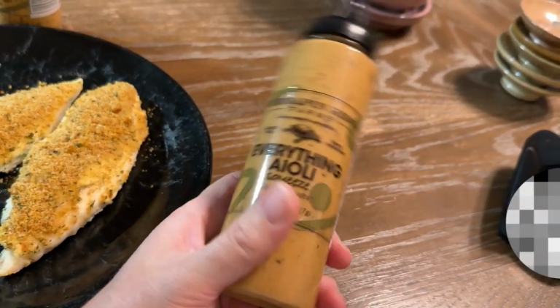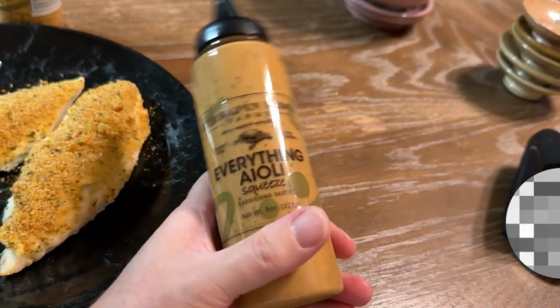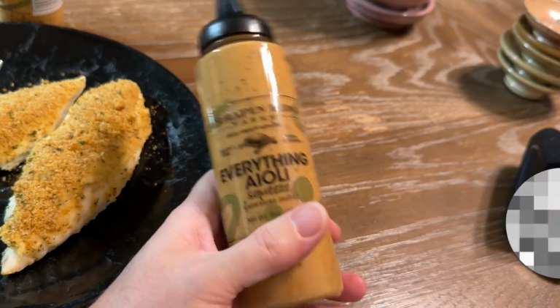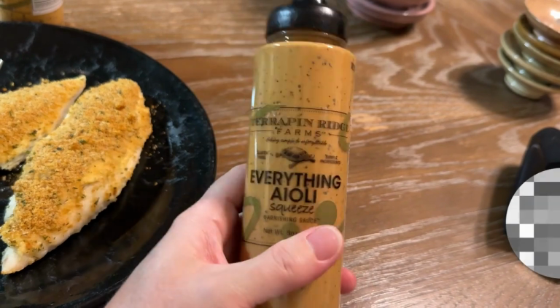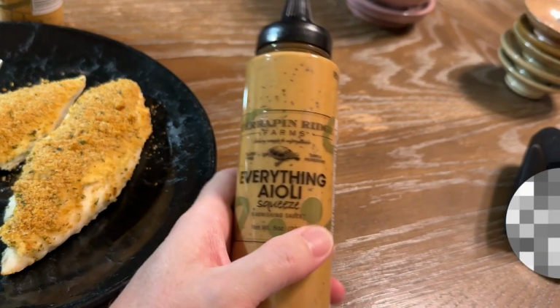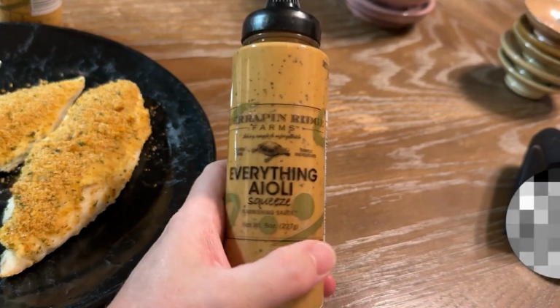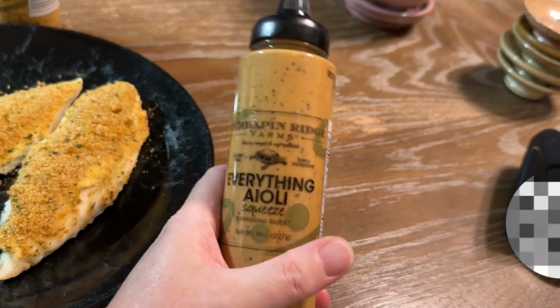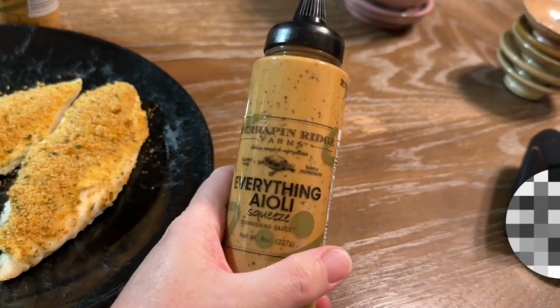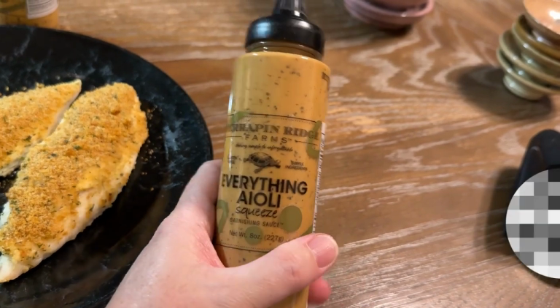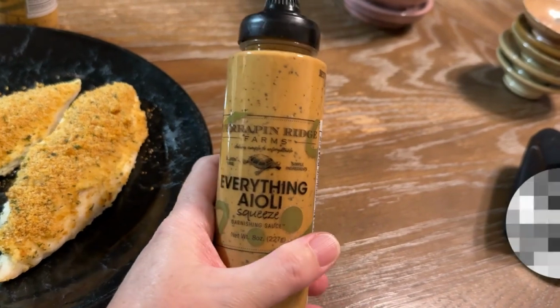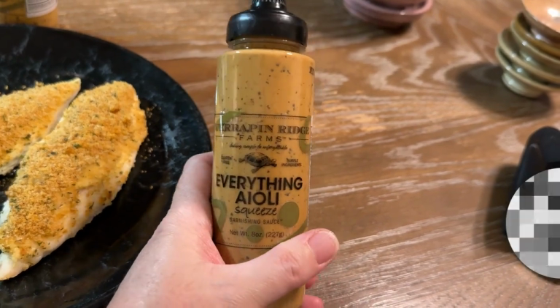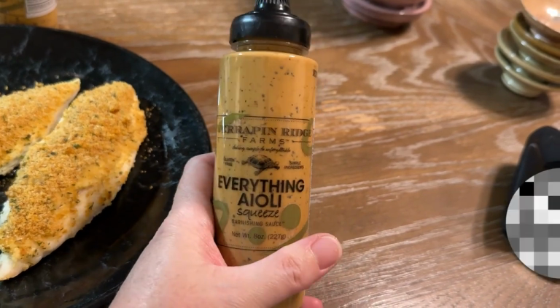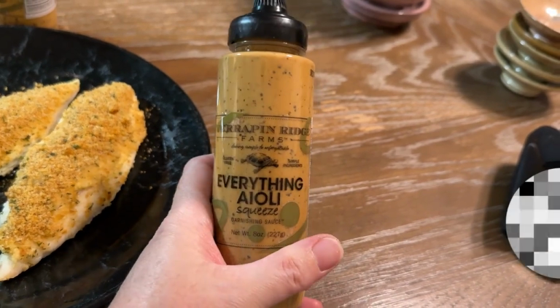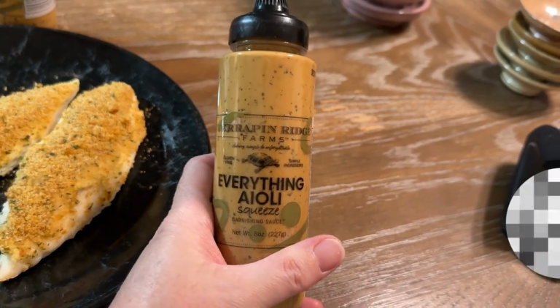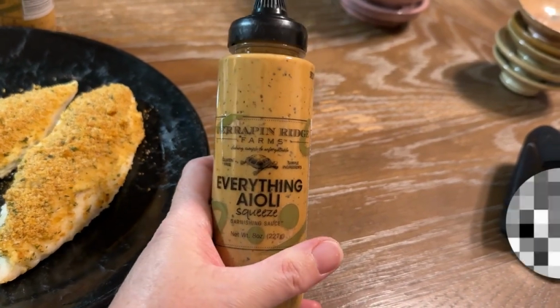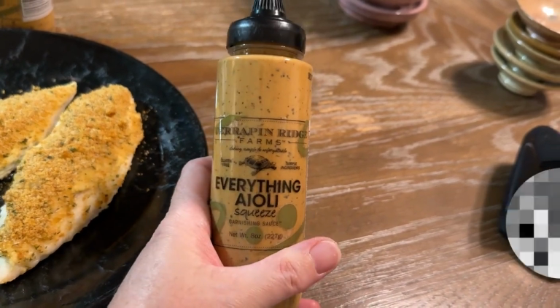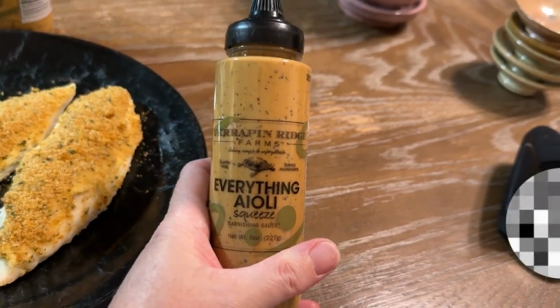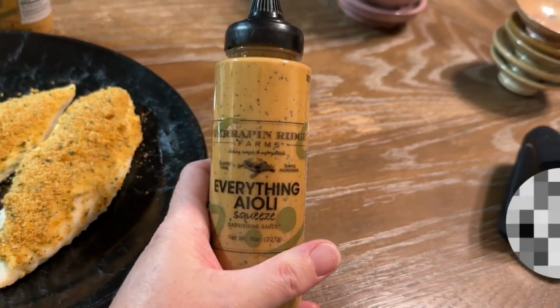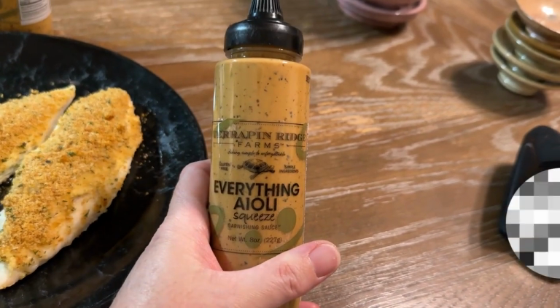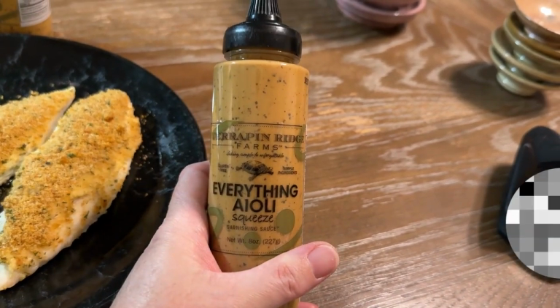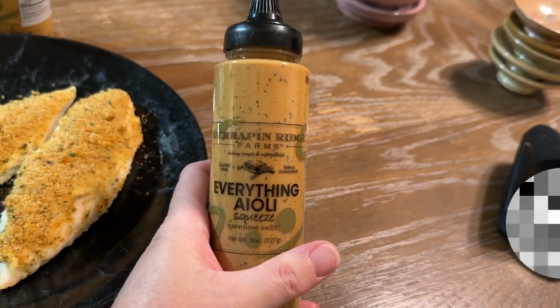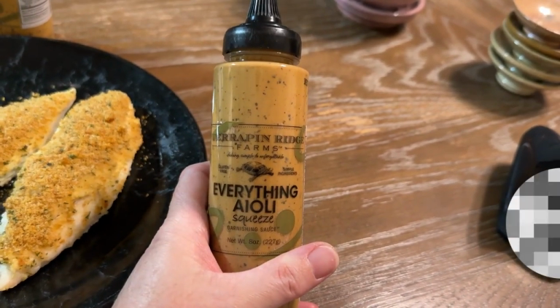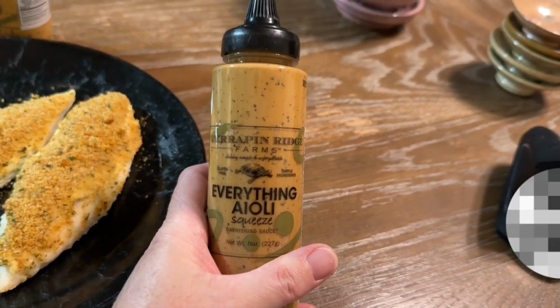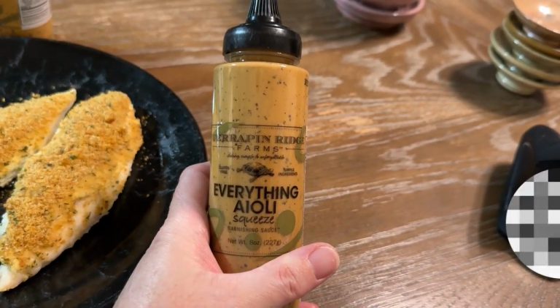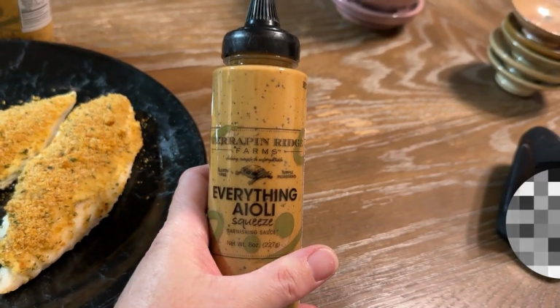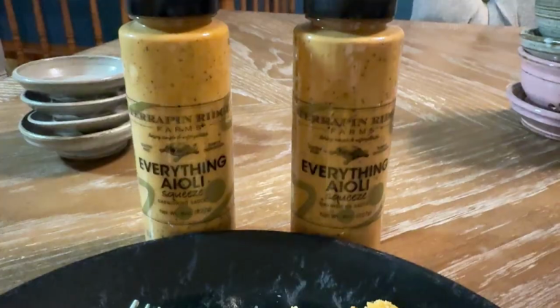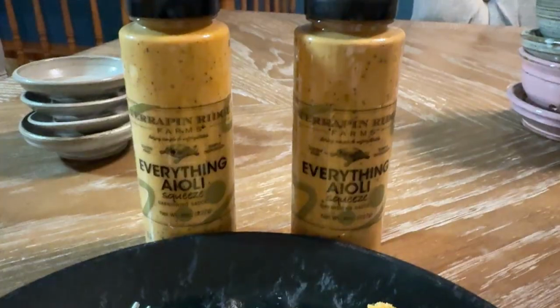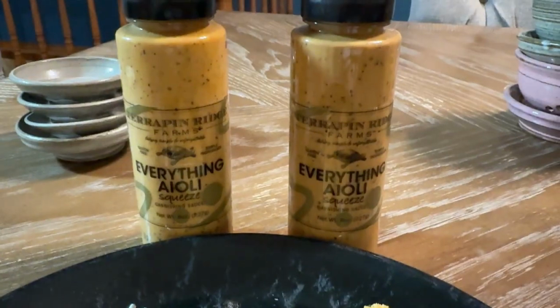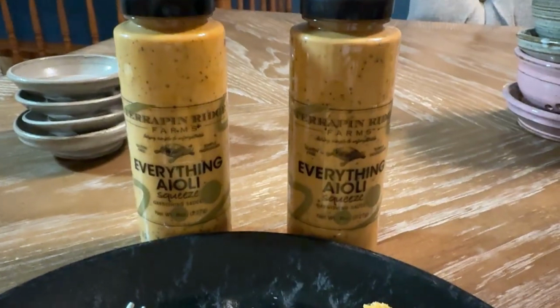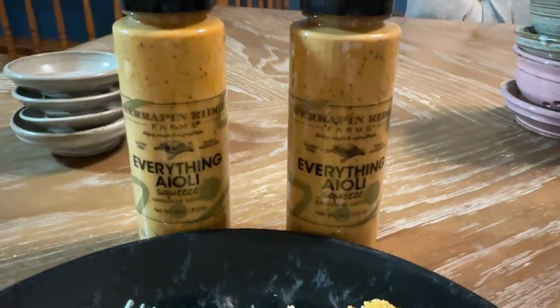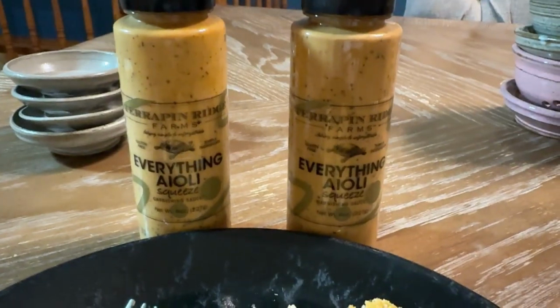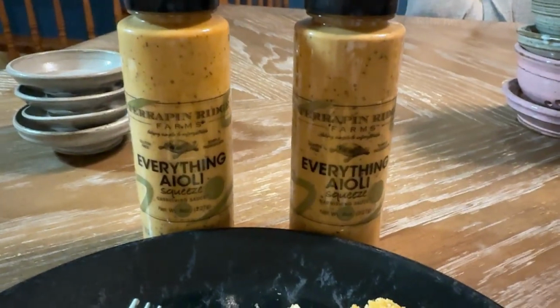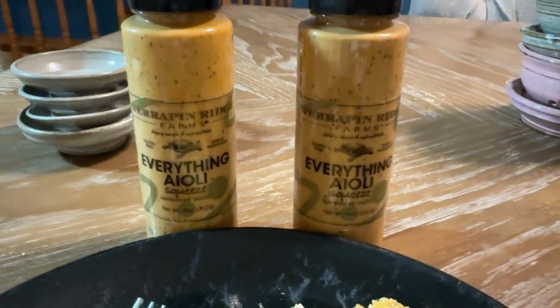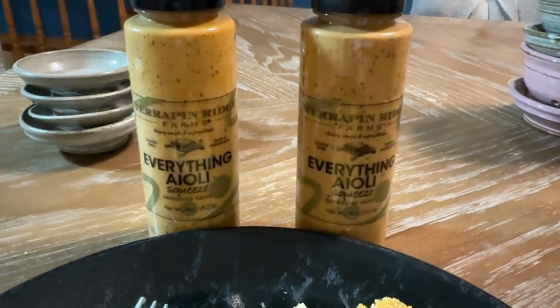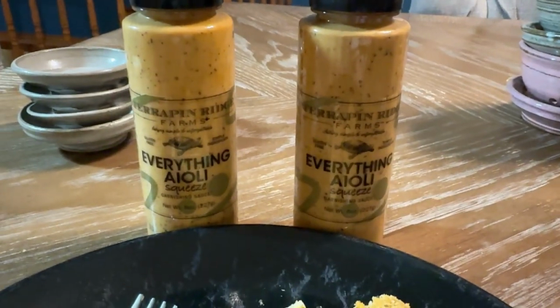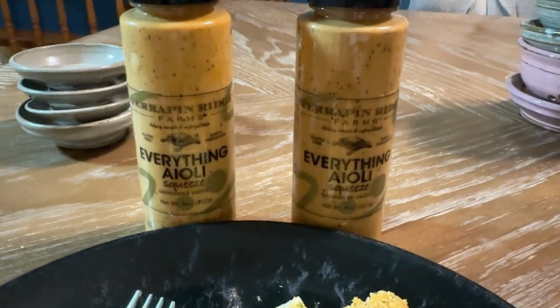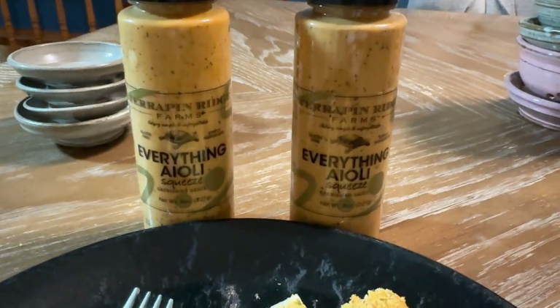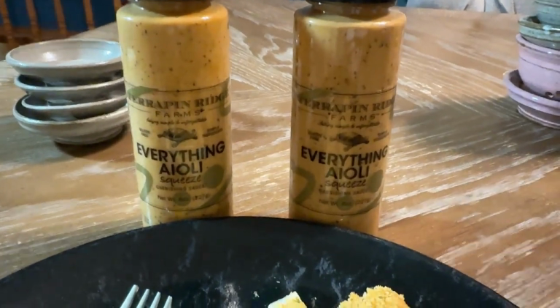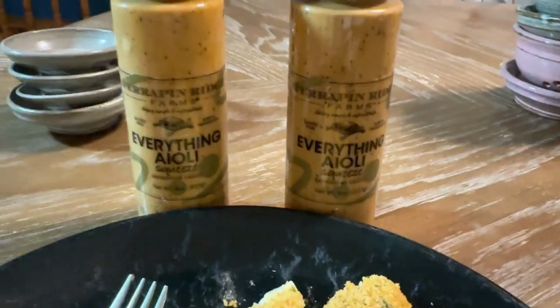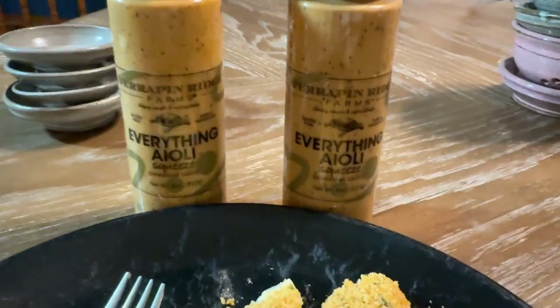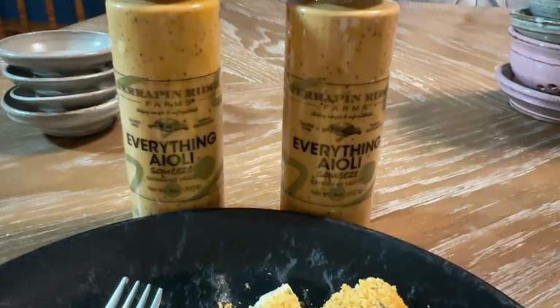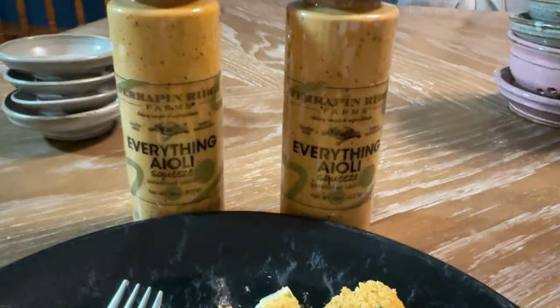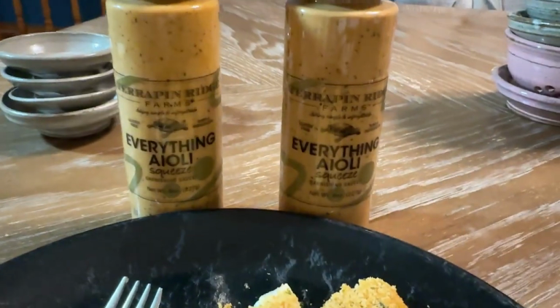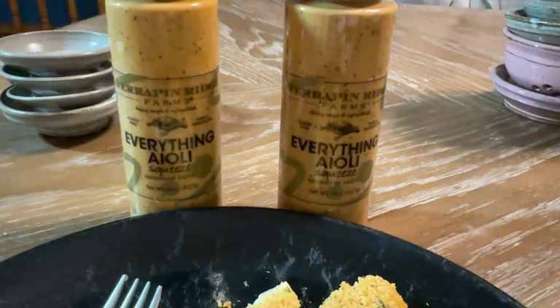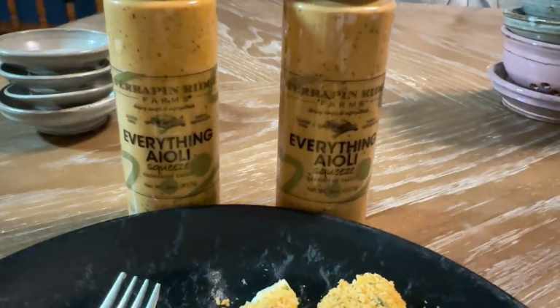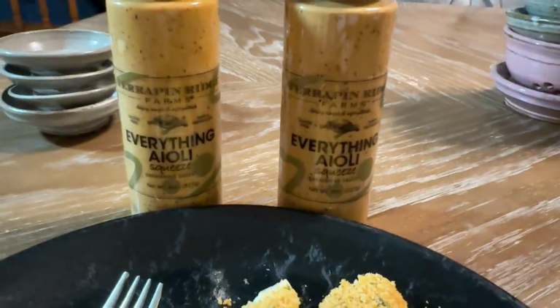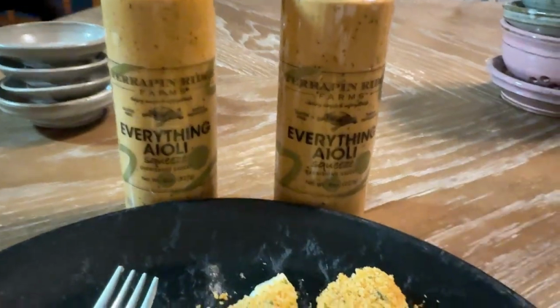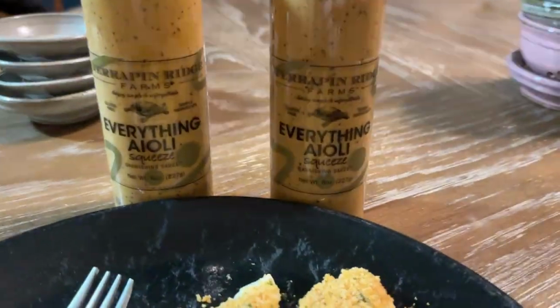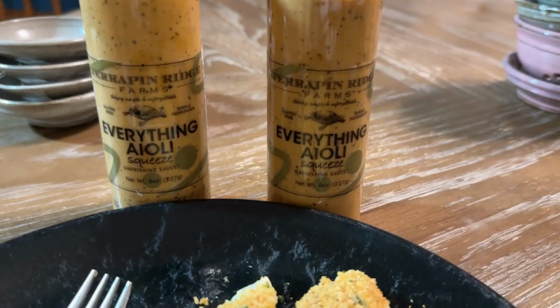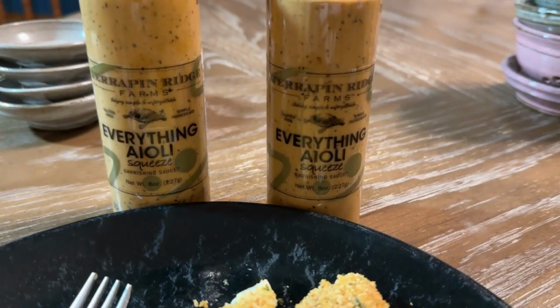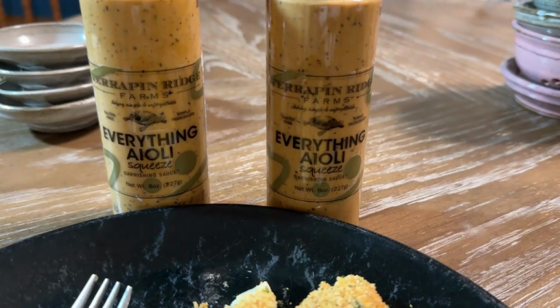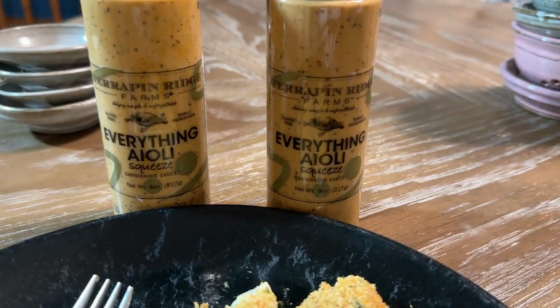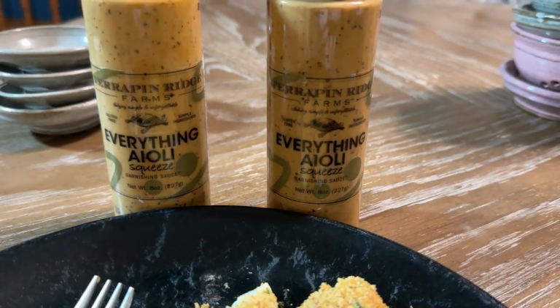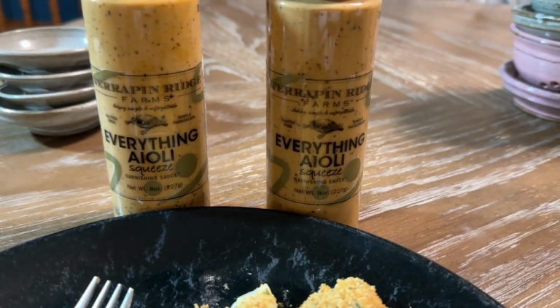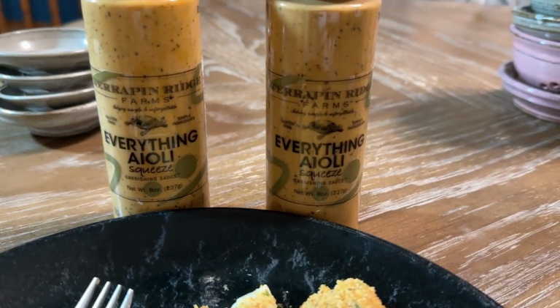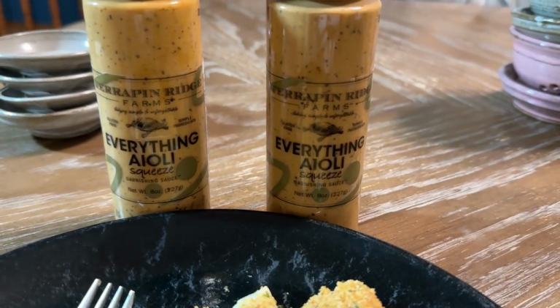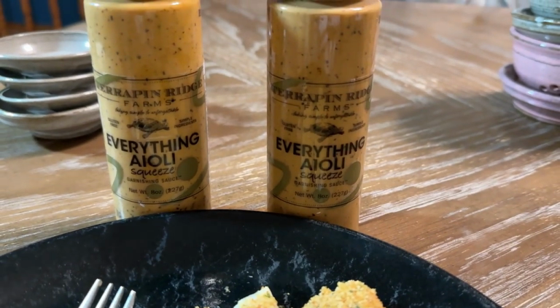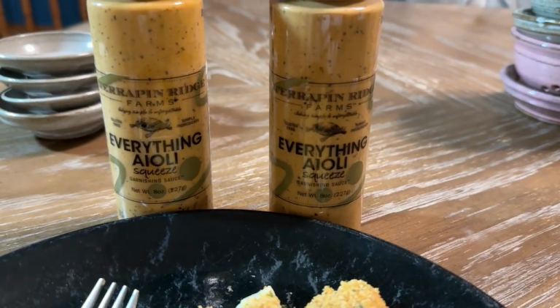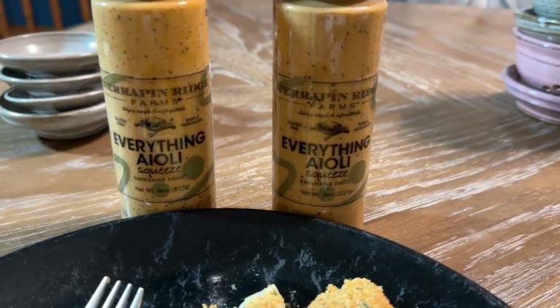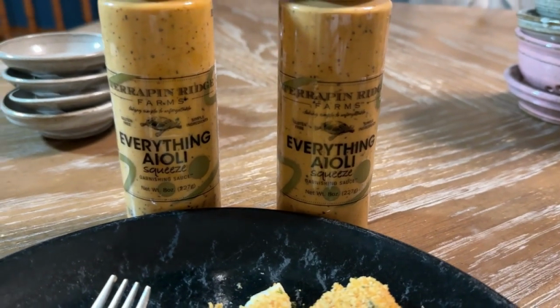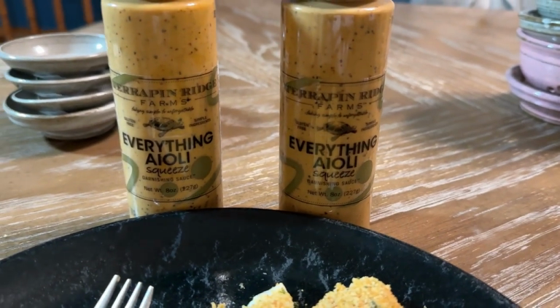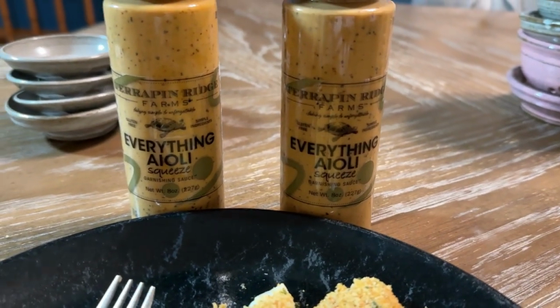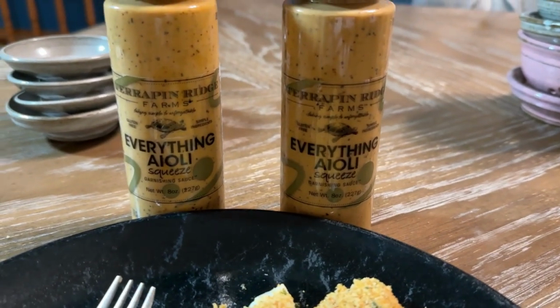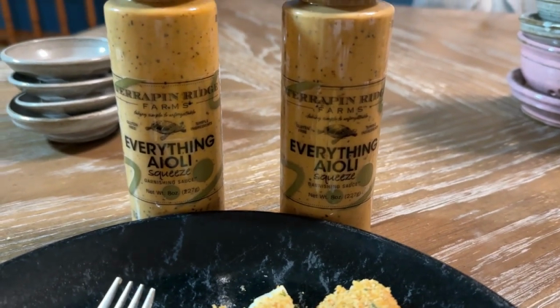So give this a try — I think you'll like it. And hey, if you're like me and you like fish, you're gonna want to buy this in bulk.